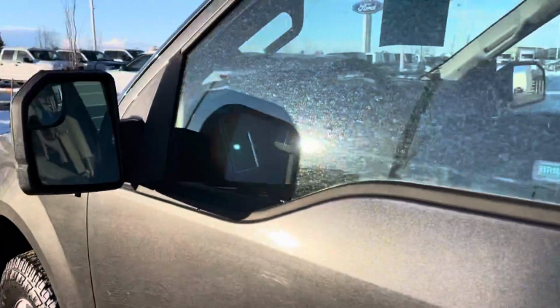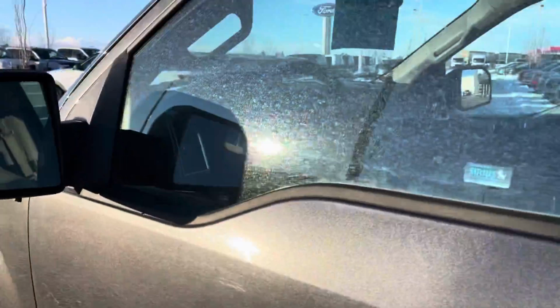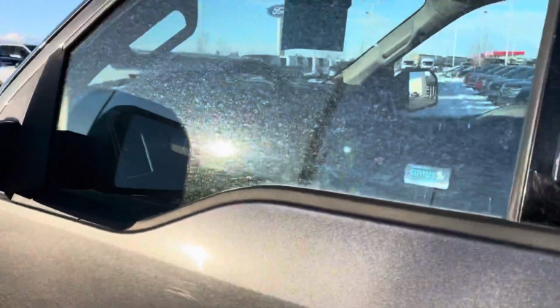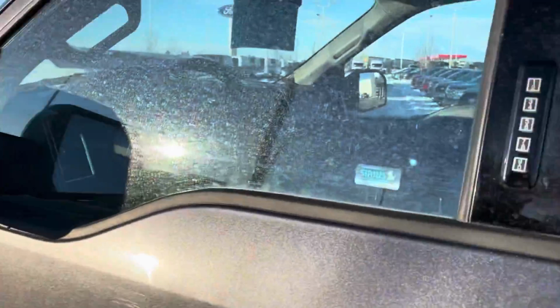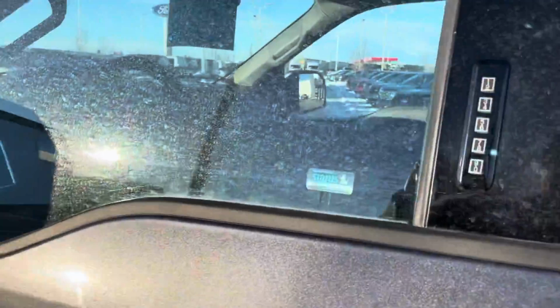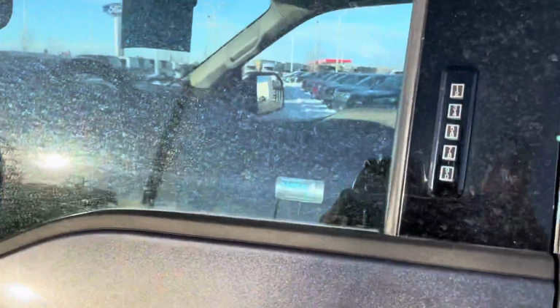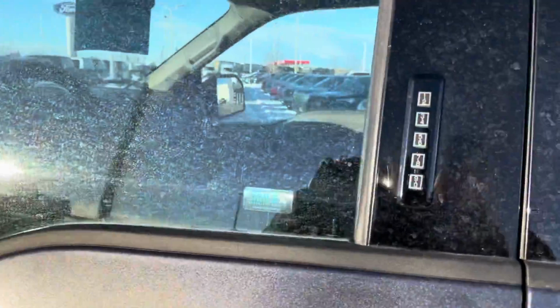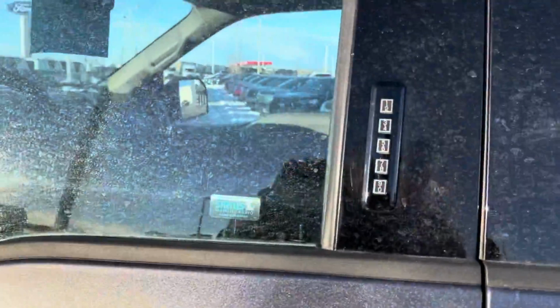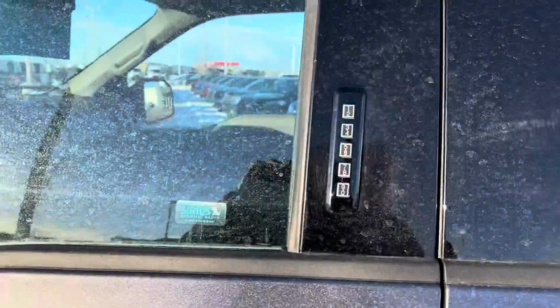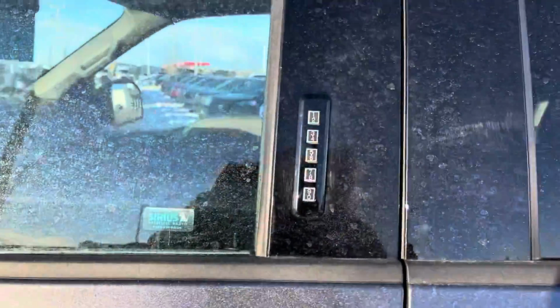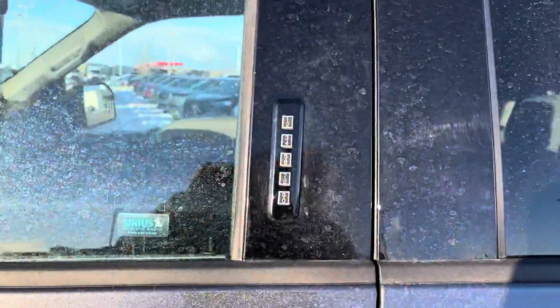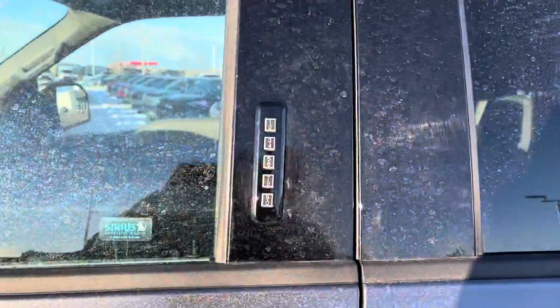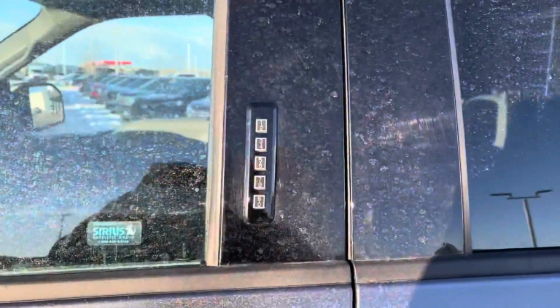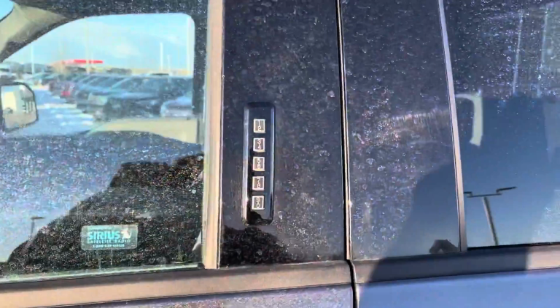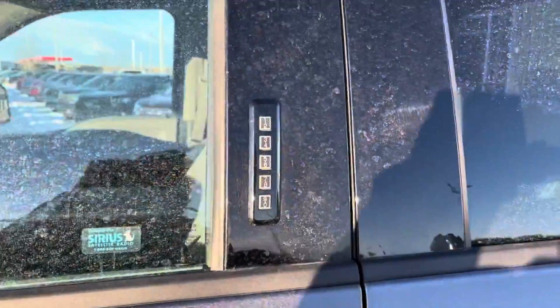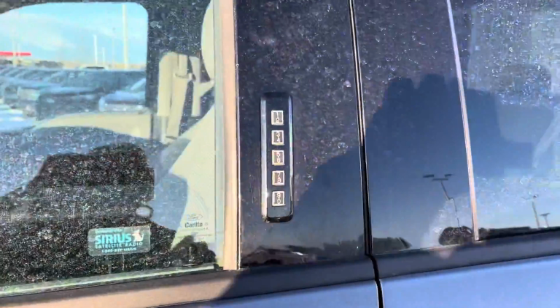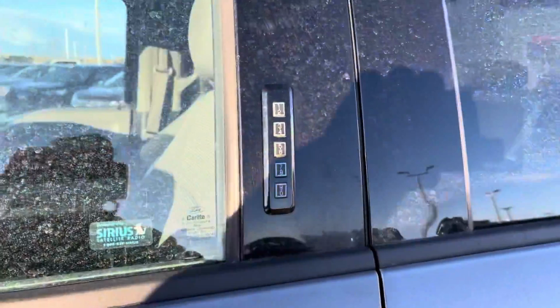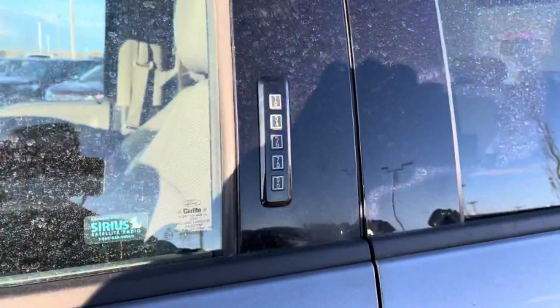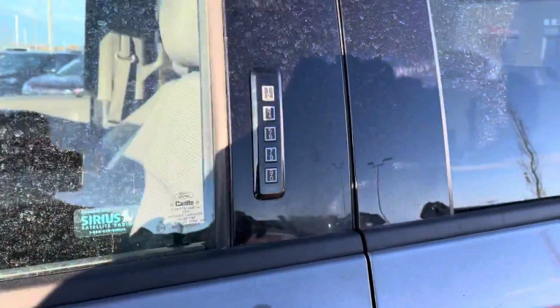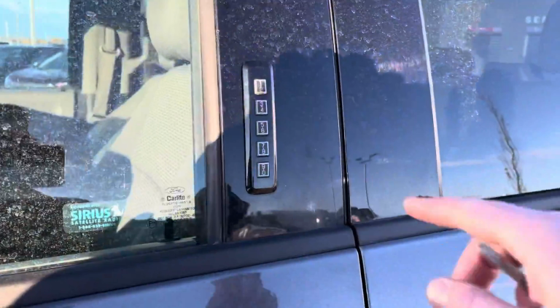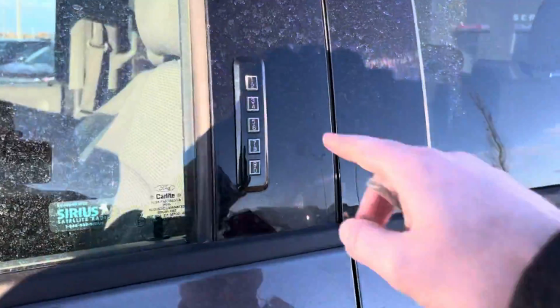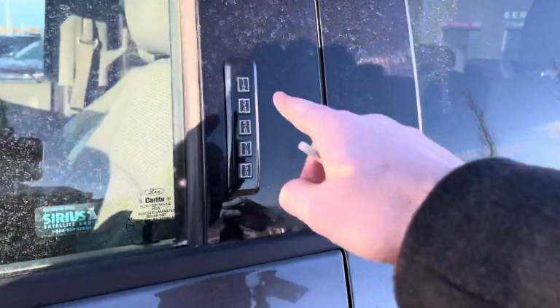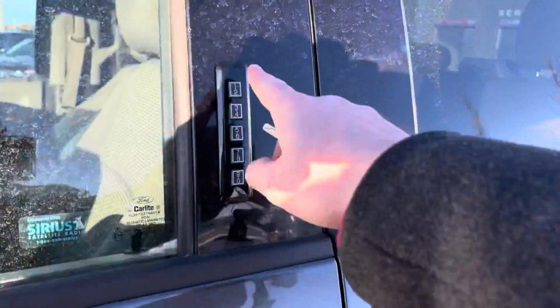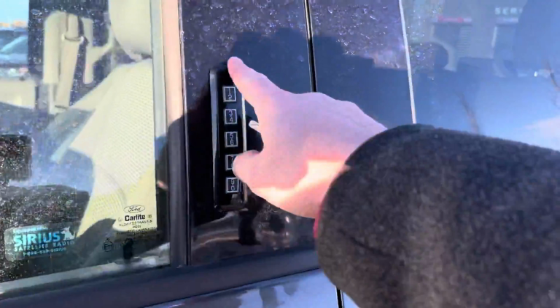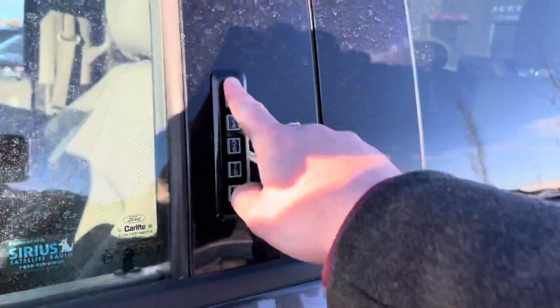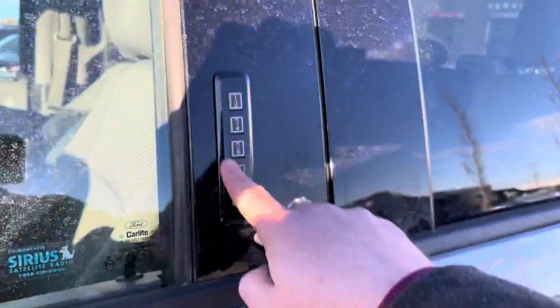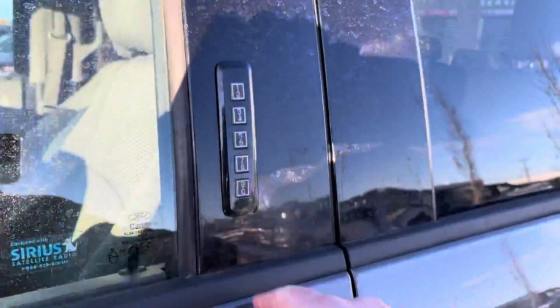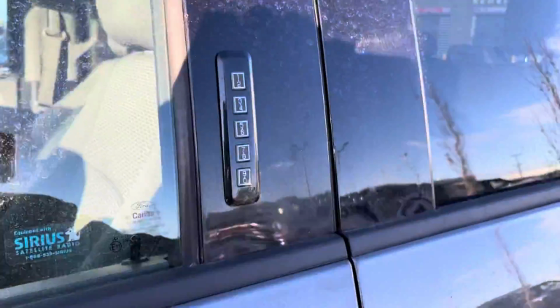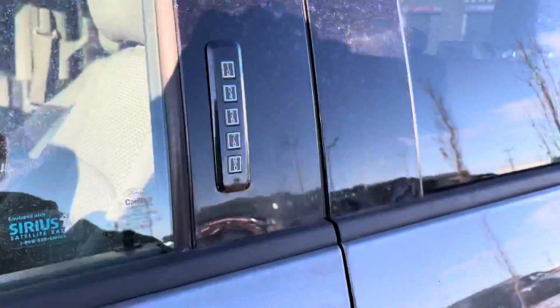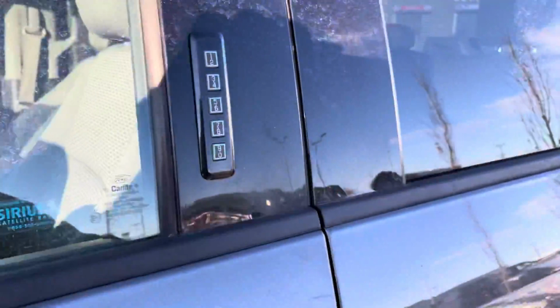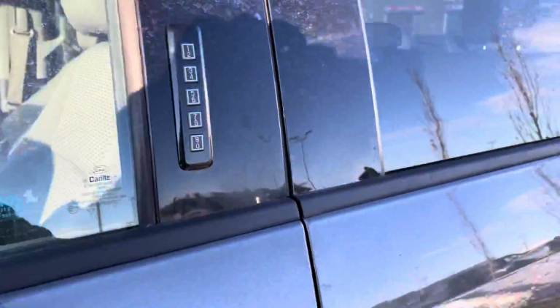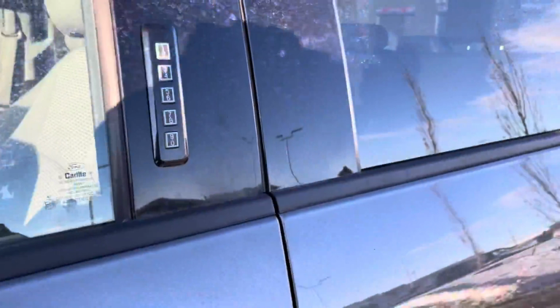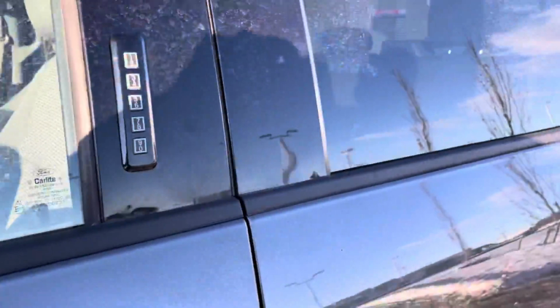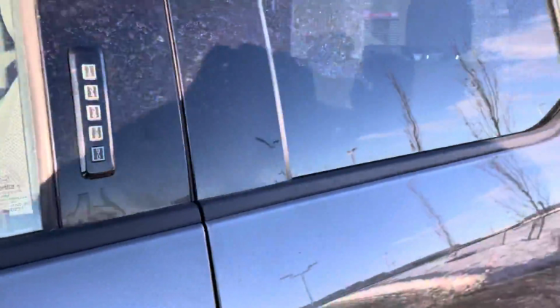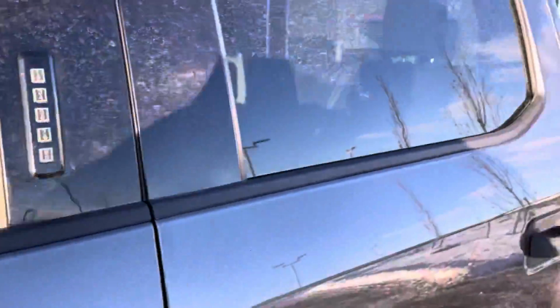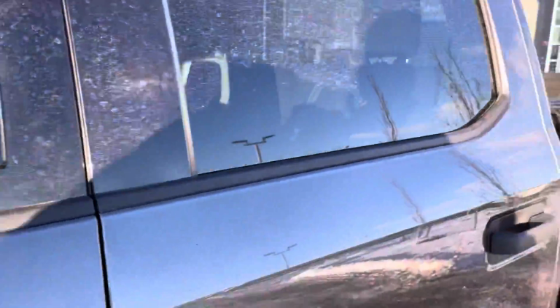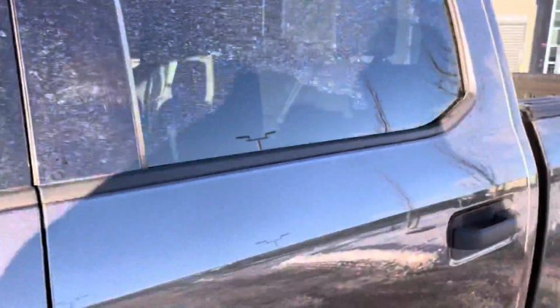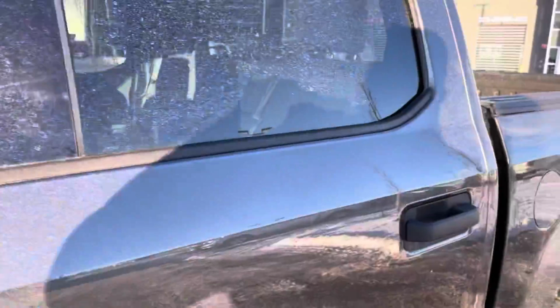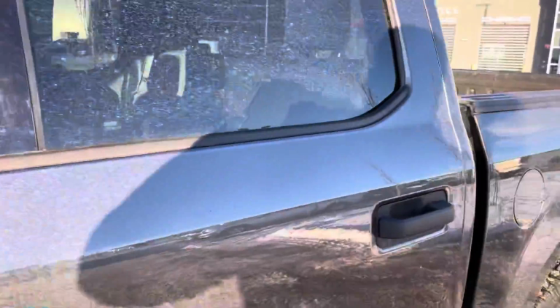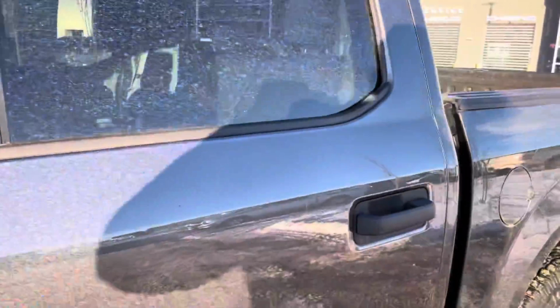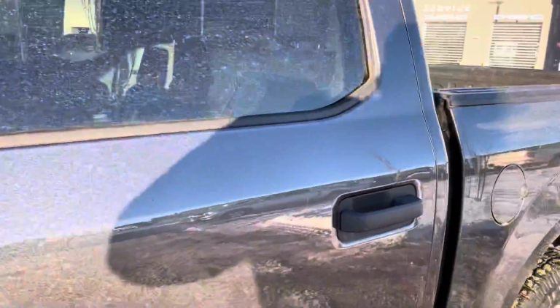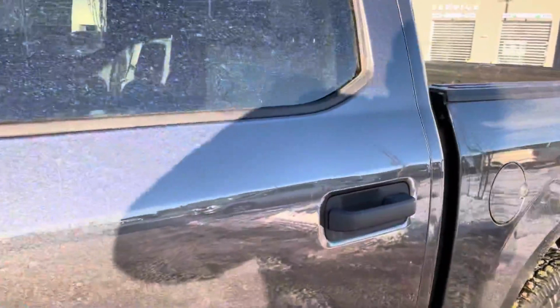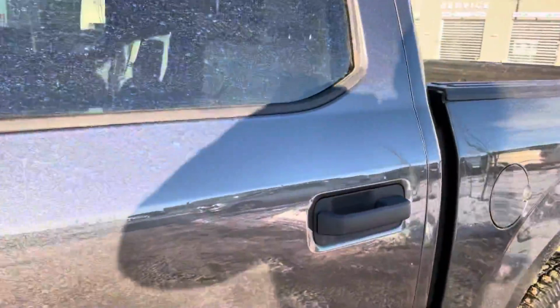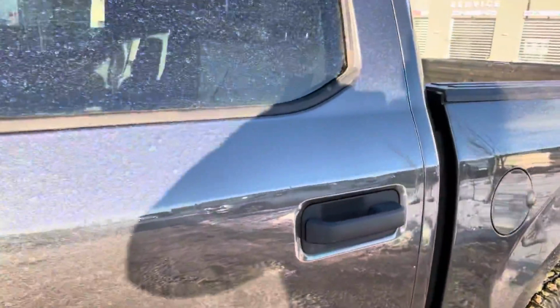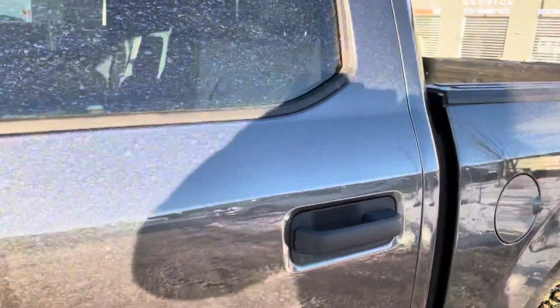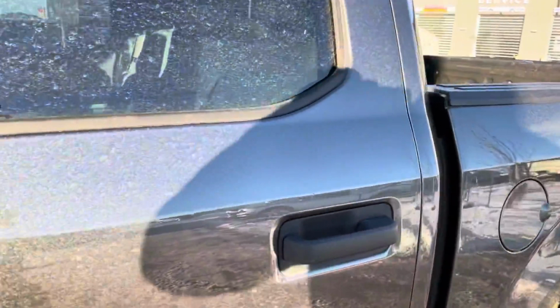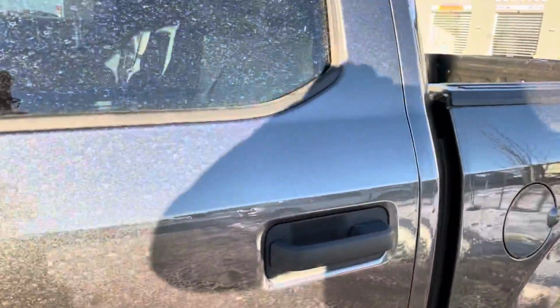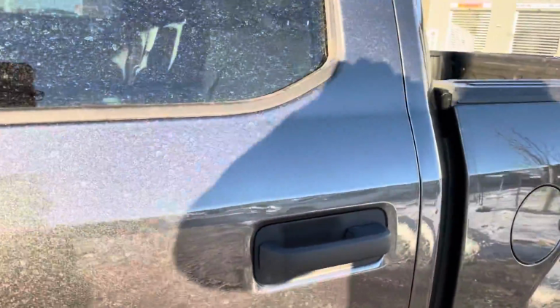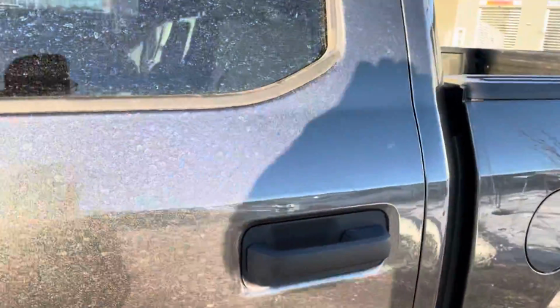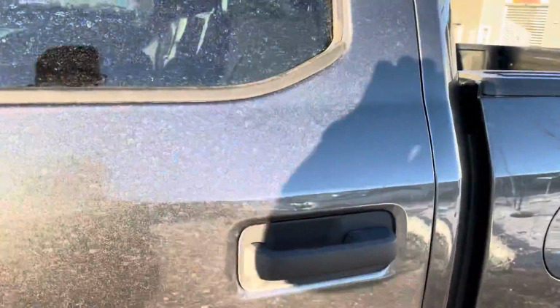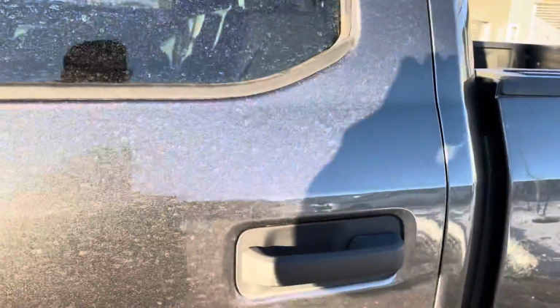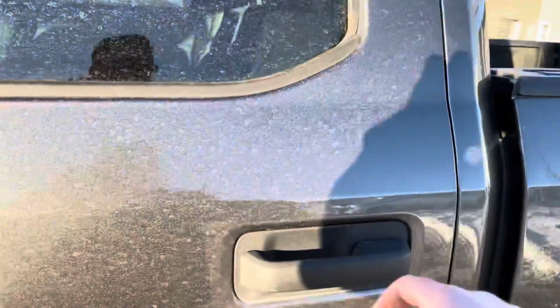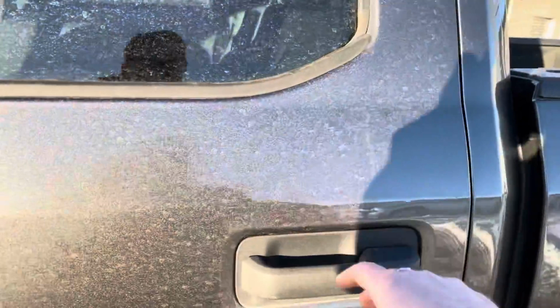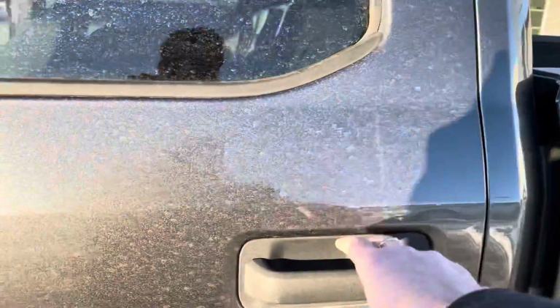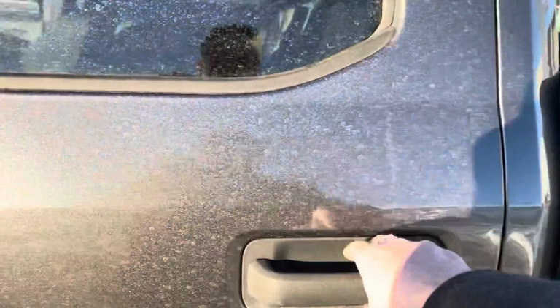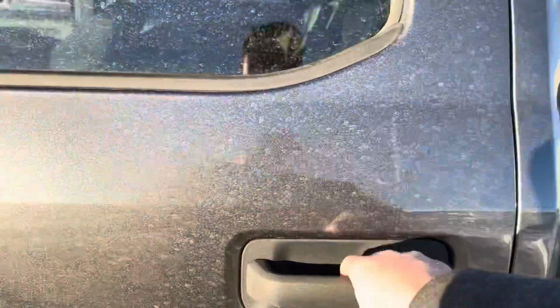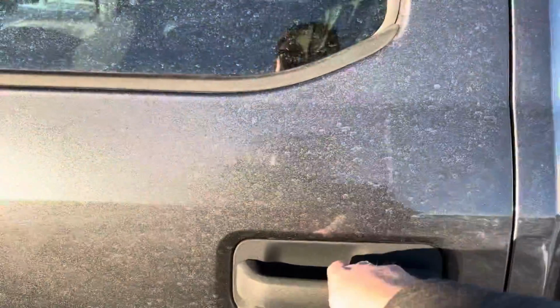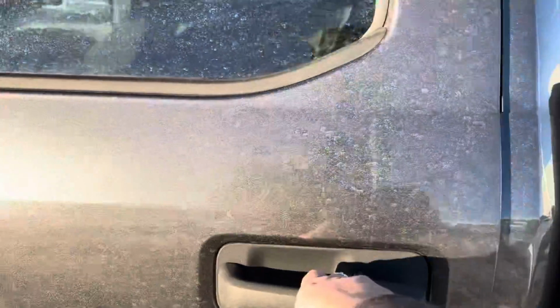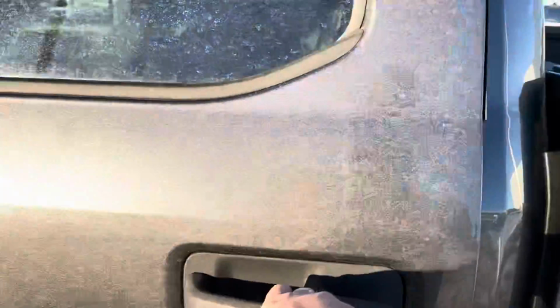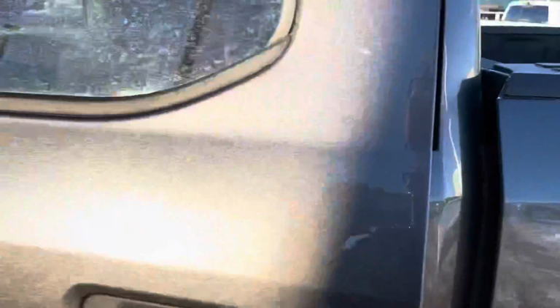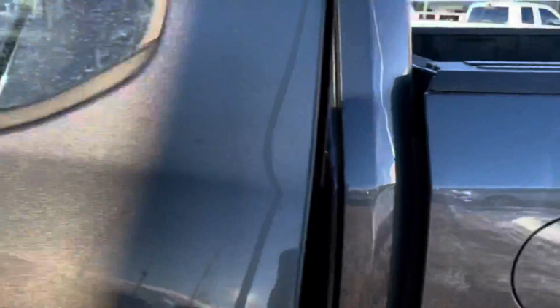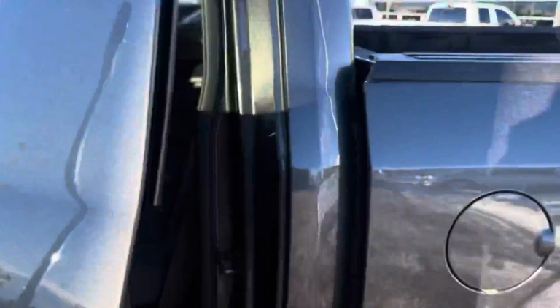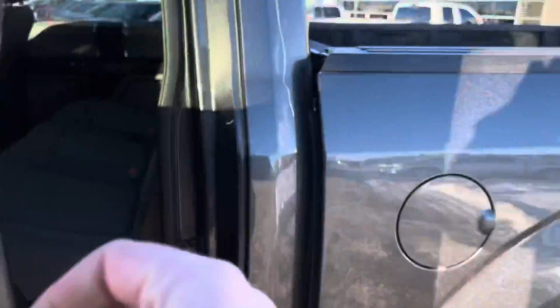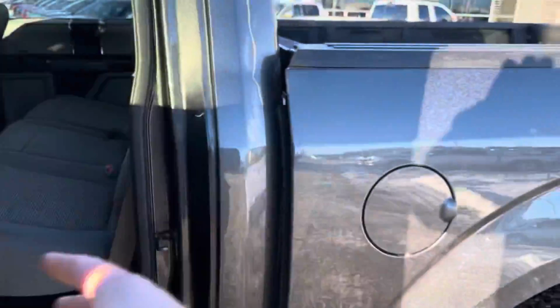You also have the easy entry system with the keypad right on the side here. This is a SuperCrew, so you get a huge cab in the back.